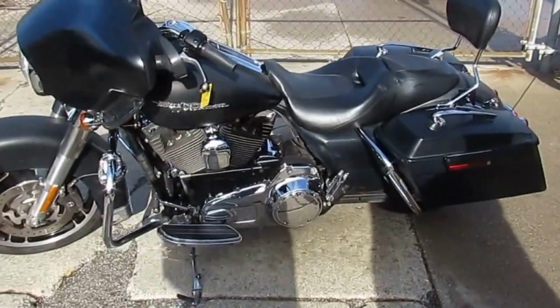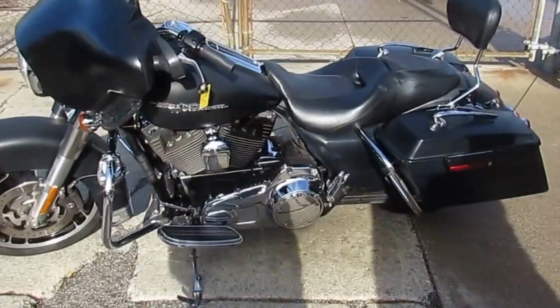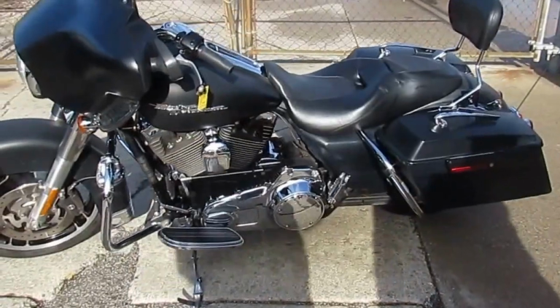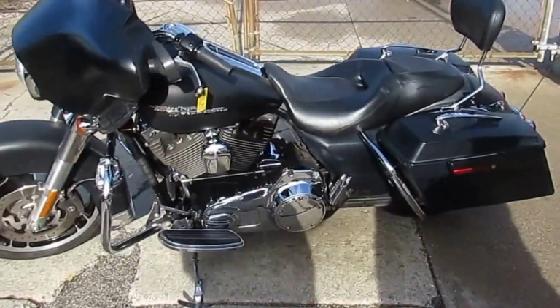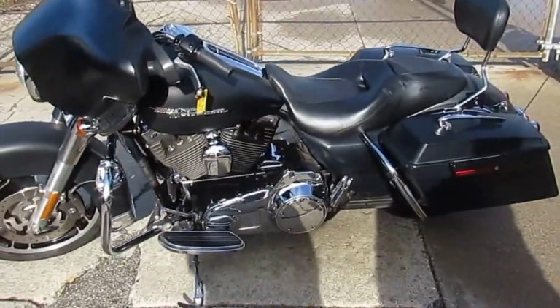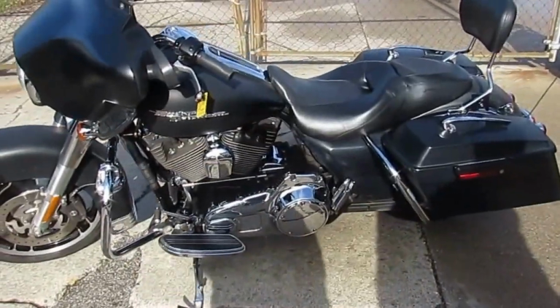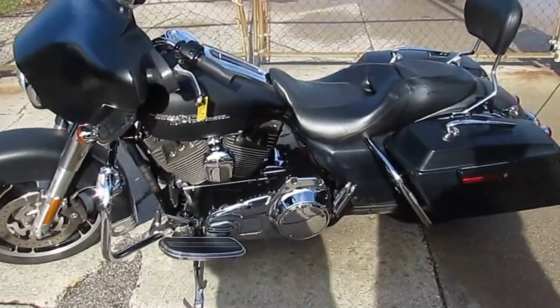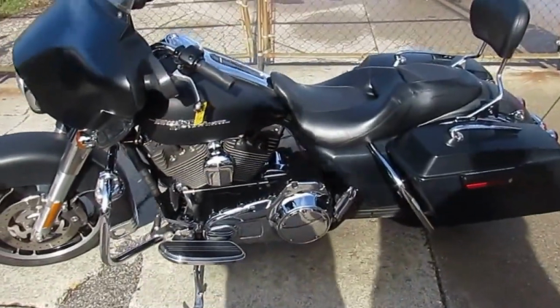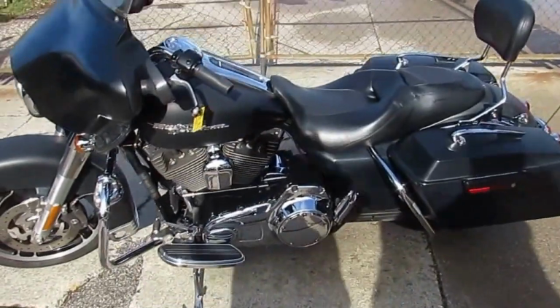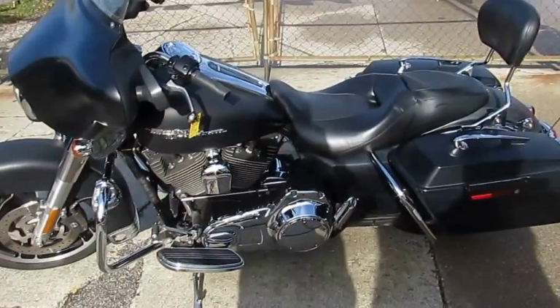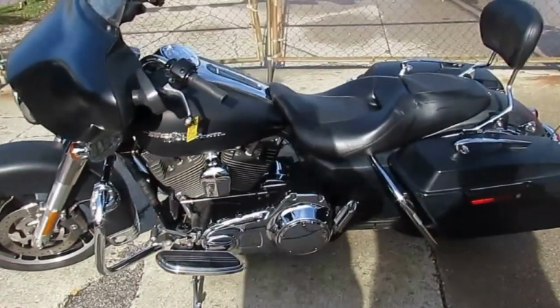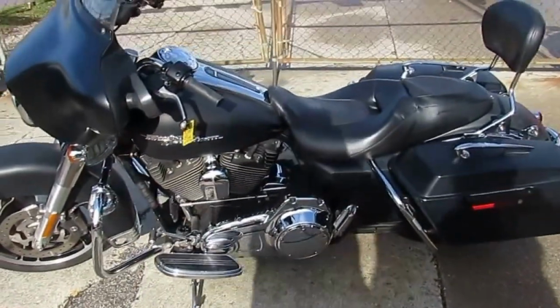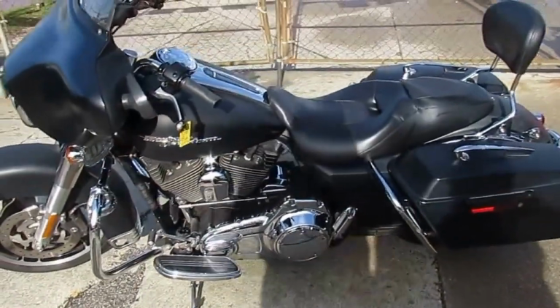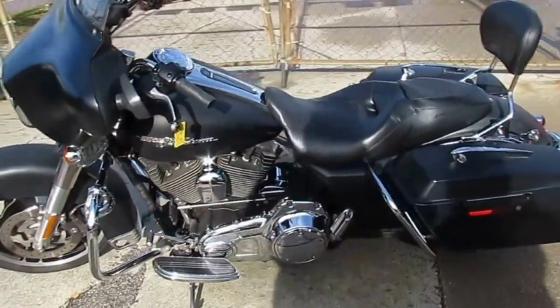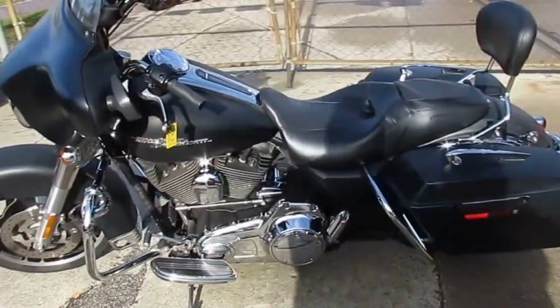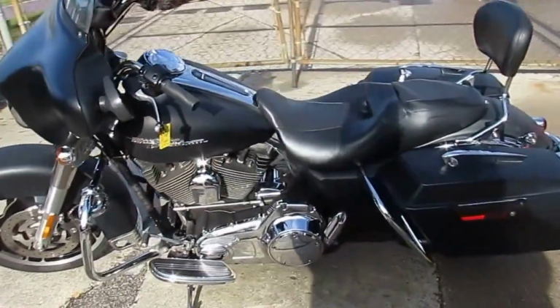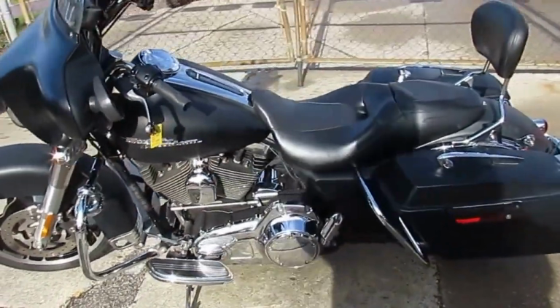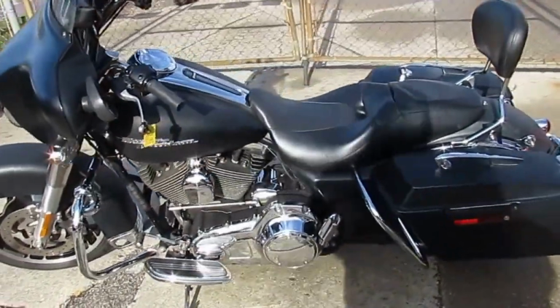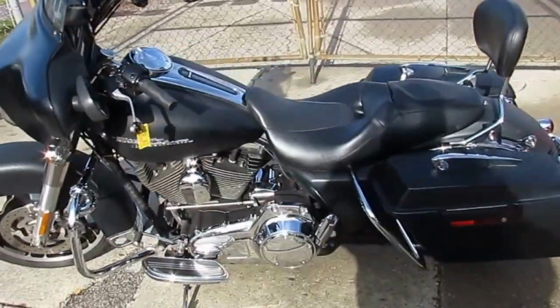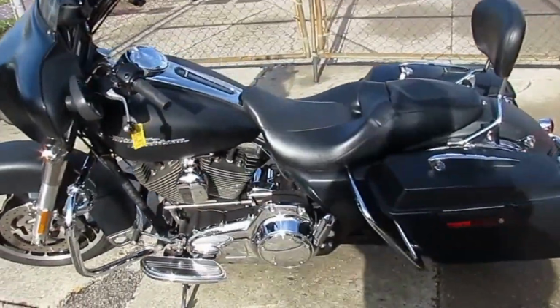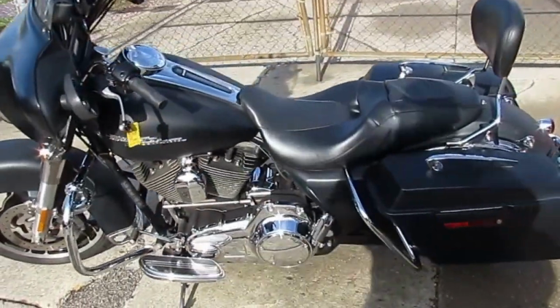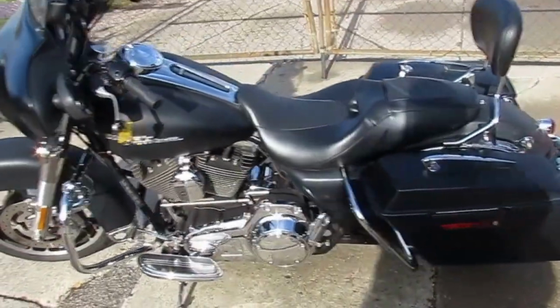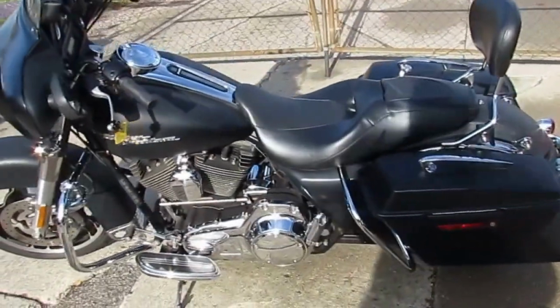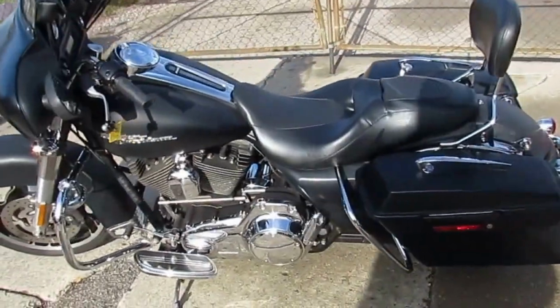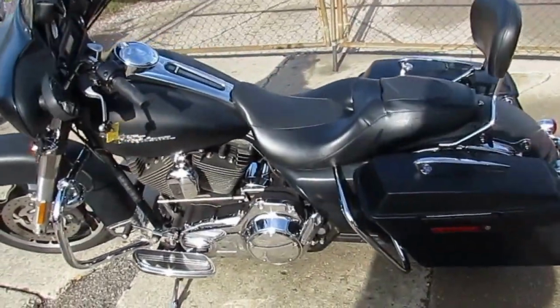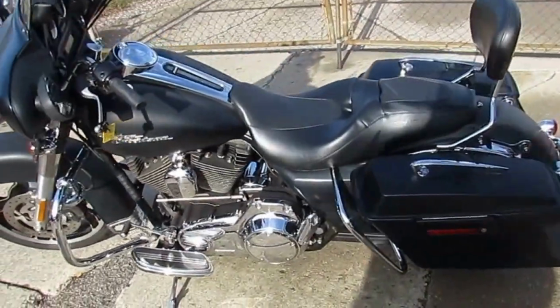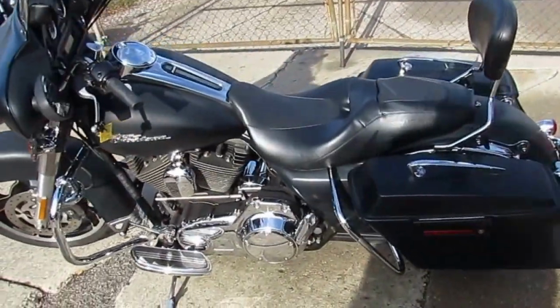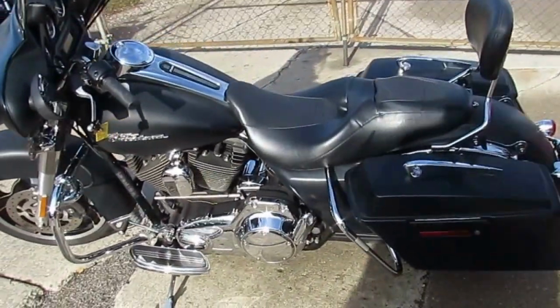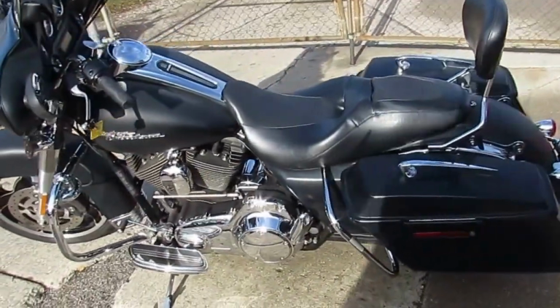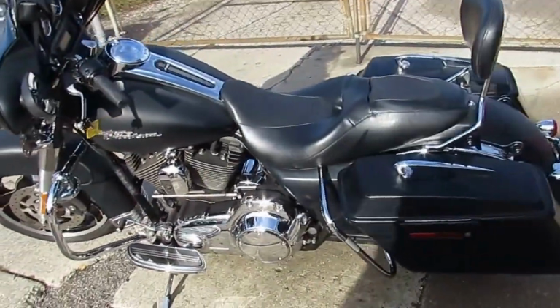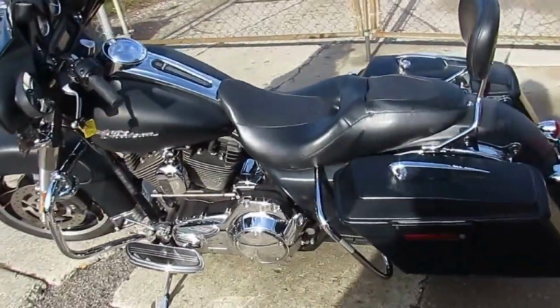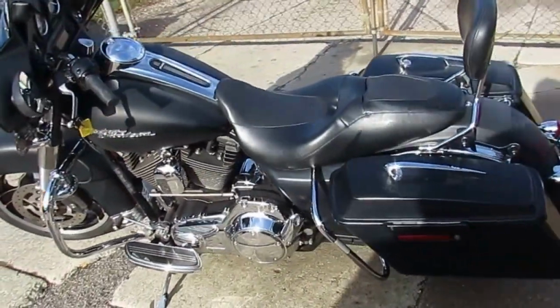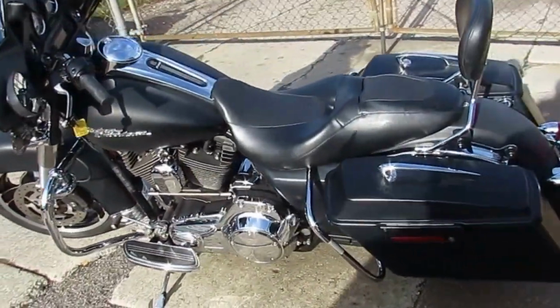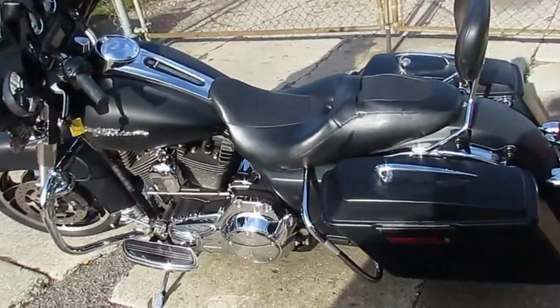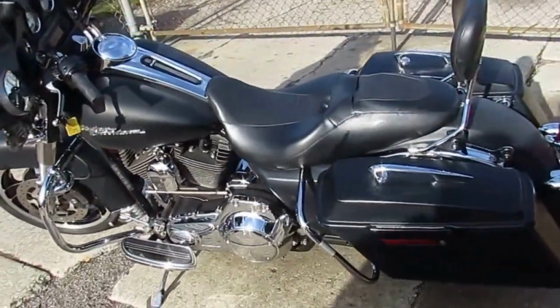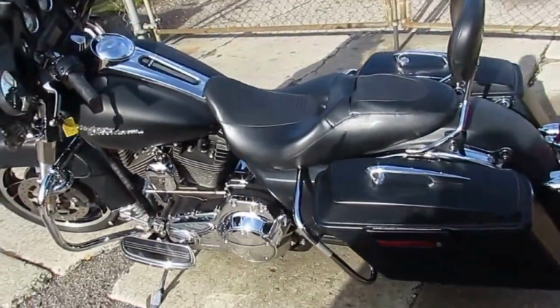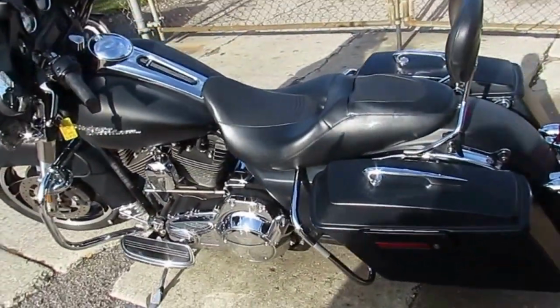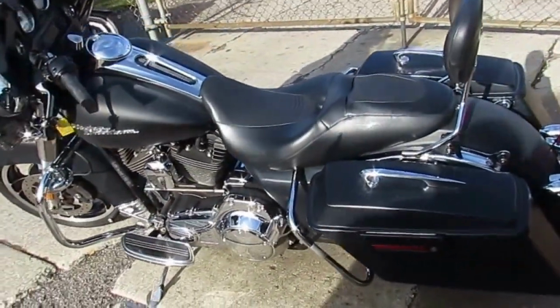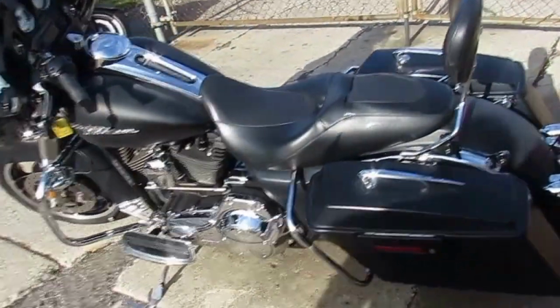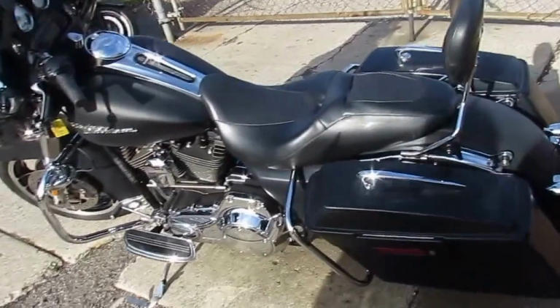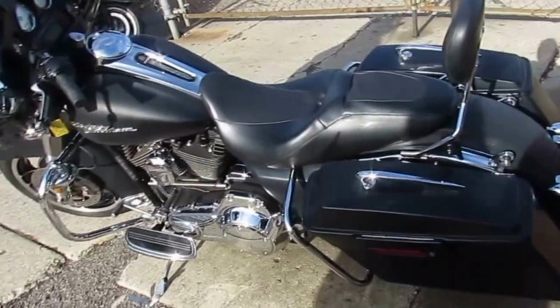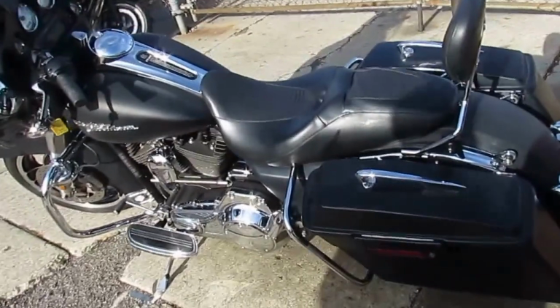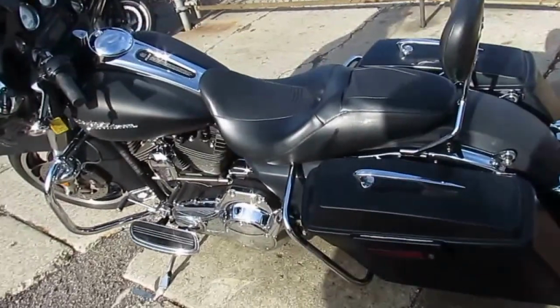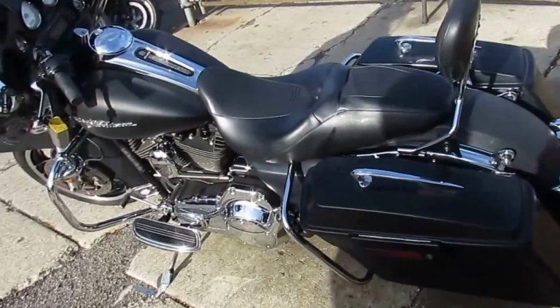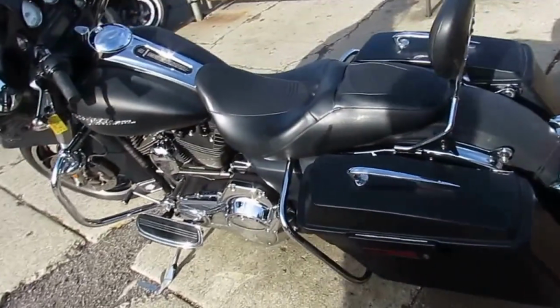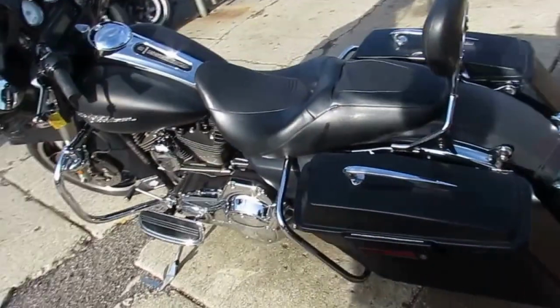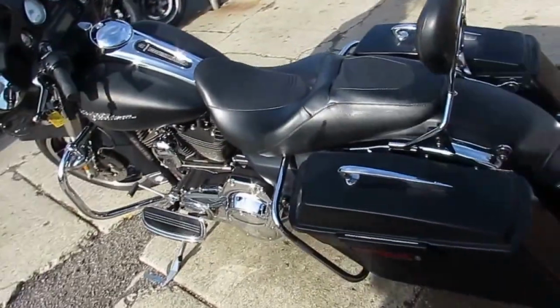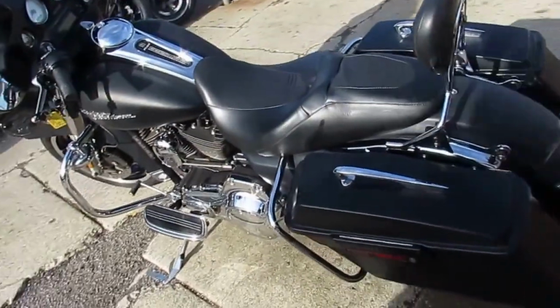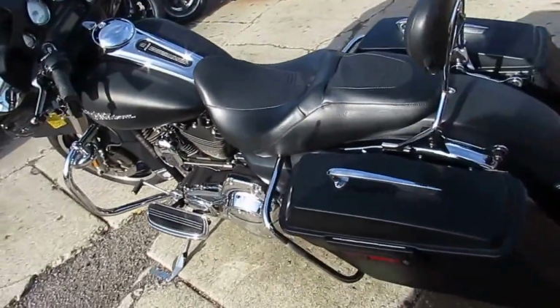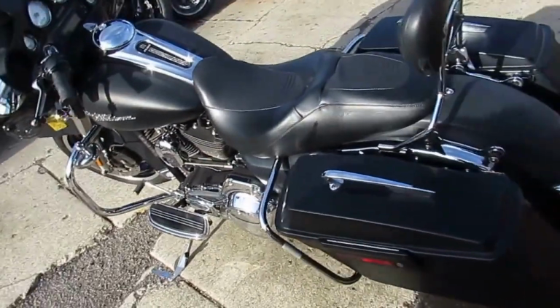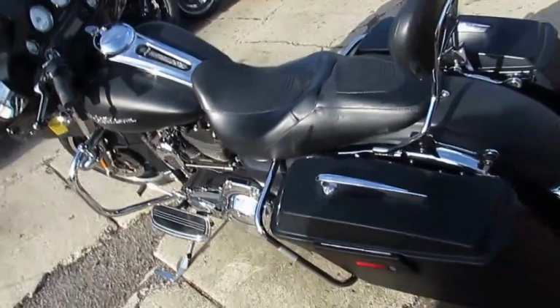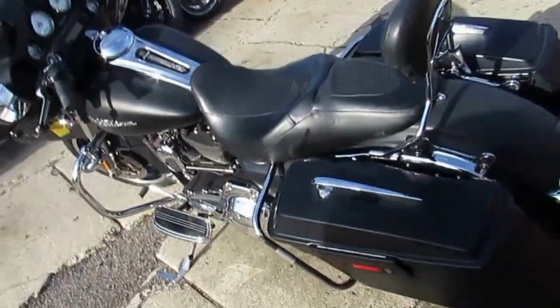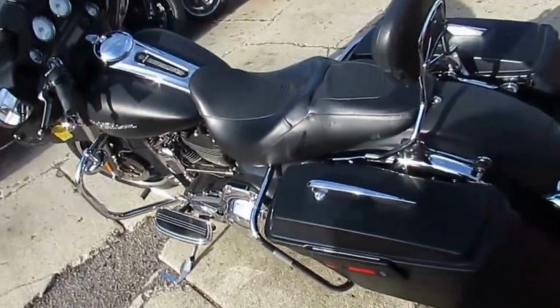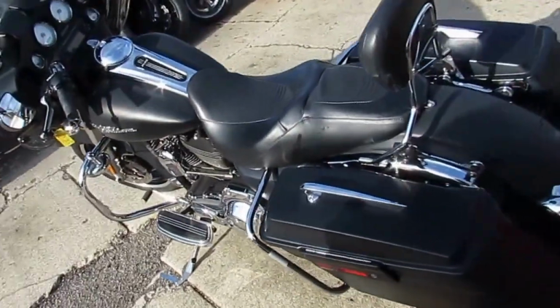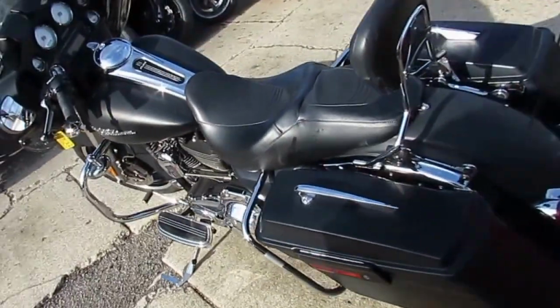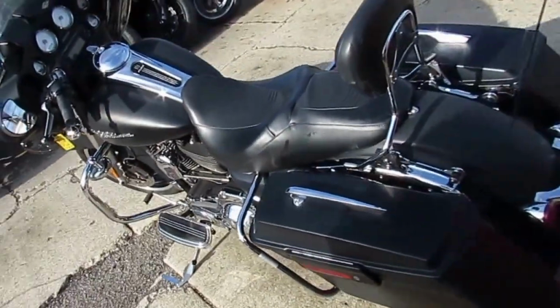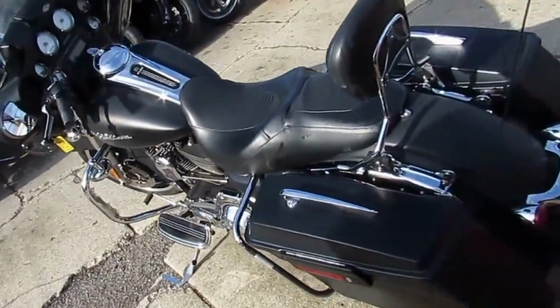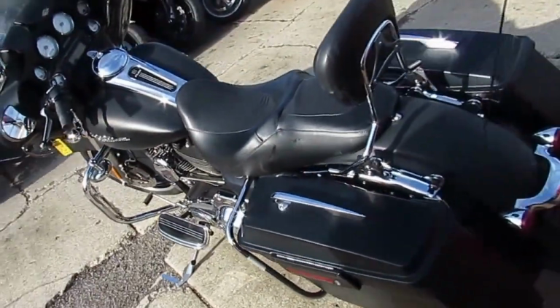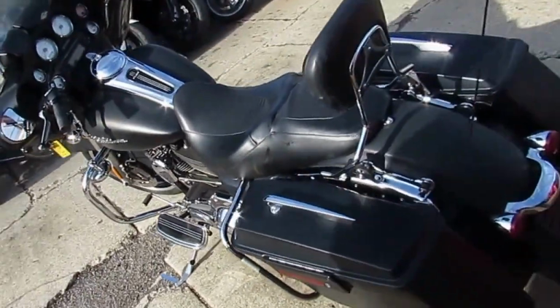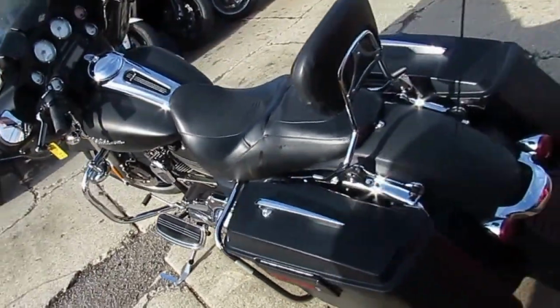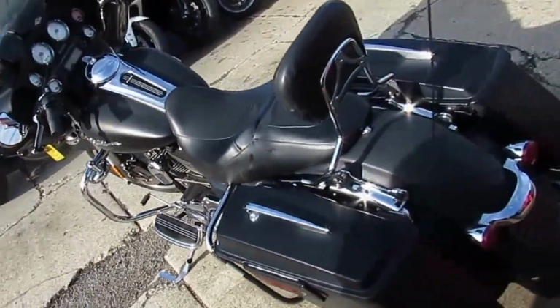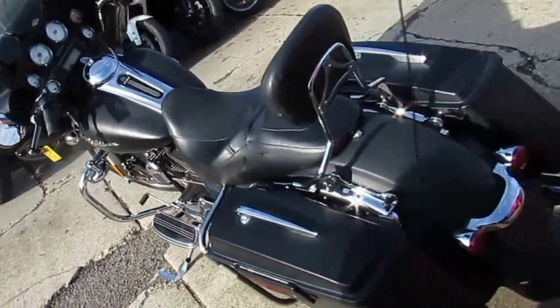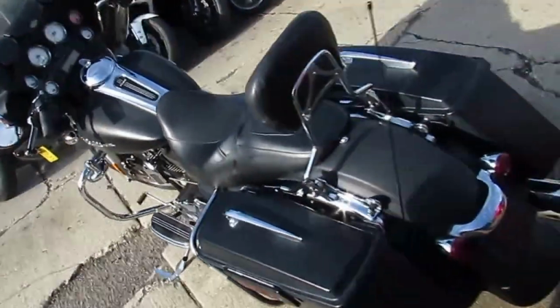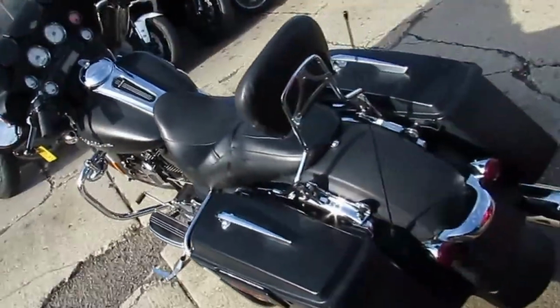Hey guys, ApprovalPowerSports.com here. We've got about 250 used Harley-Davidsons in our showroom. Today I'm going to show you one of them.